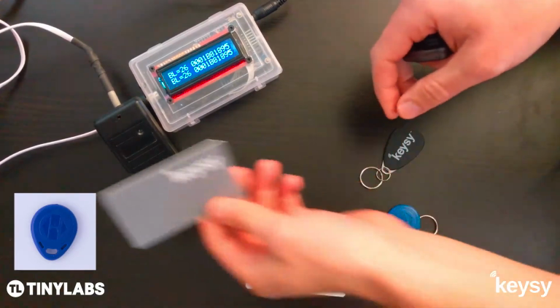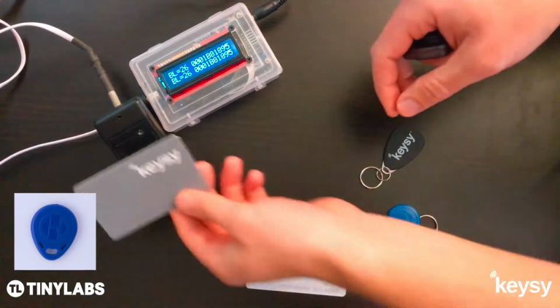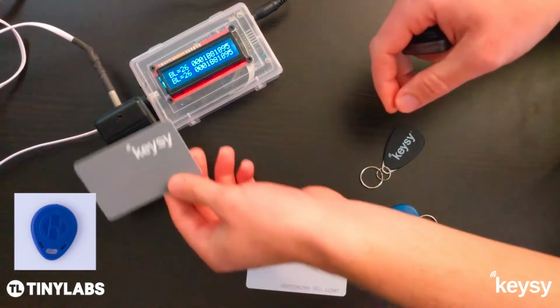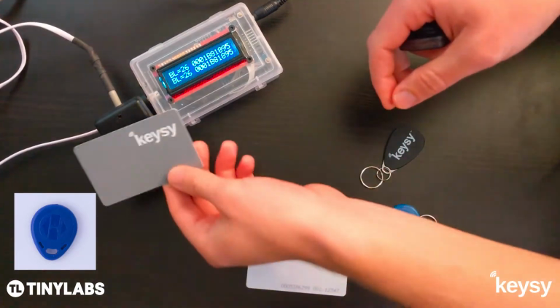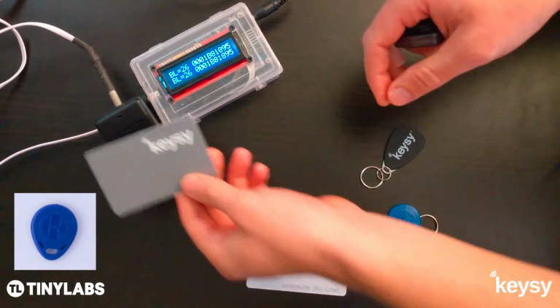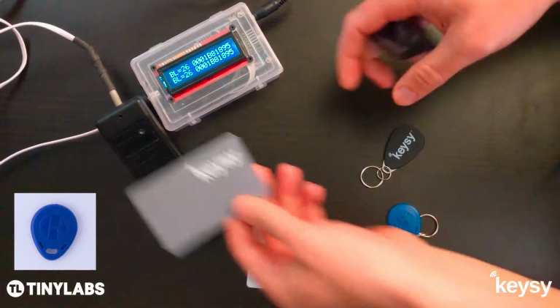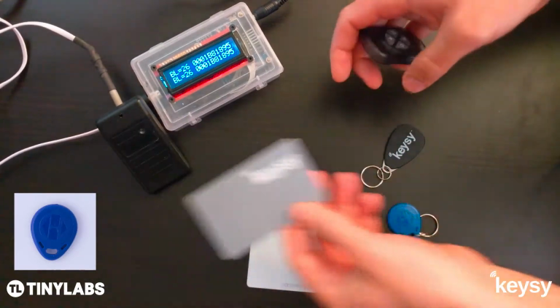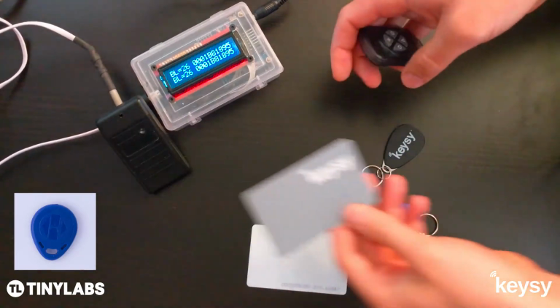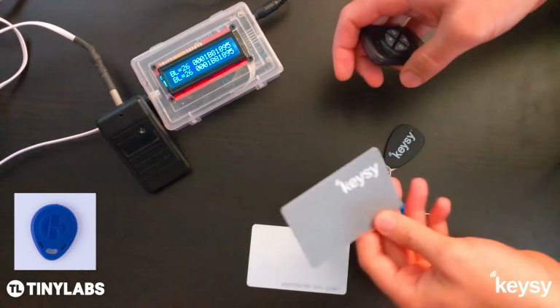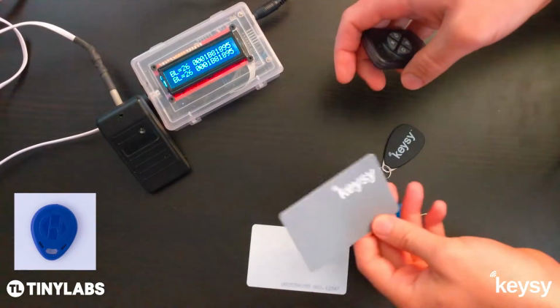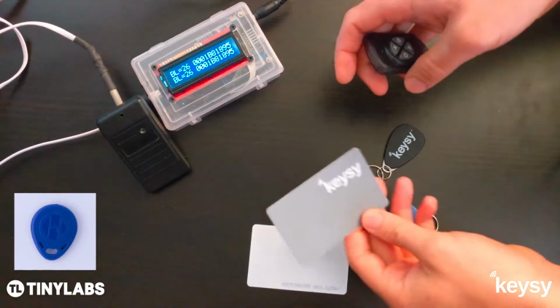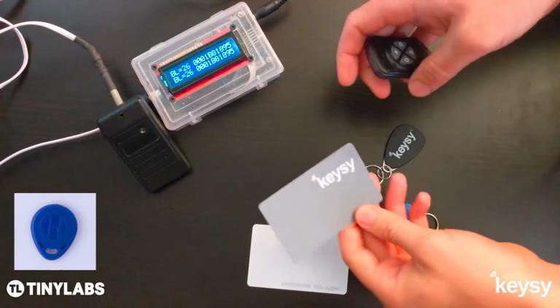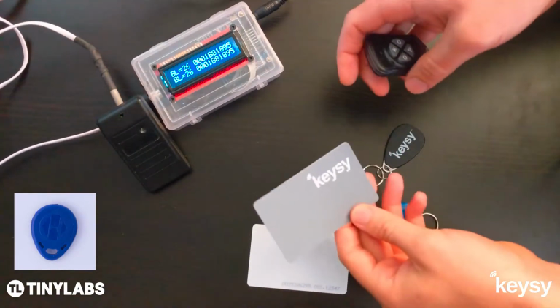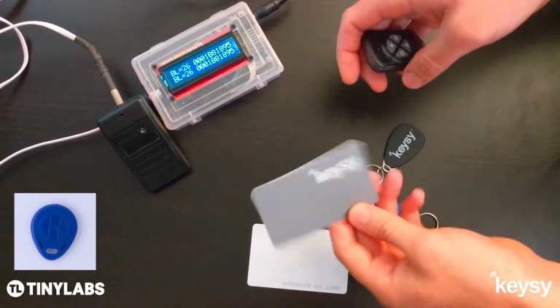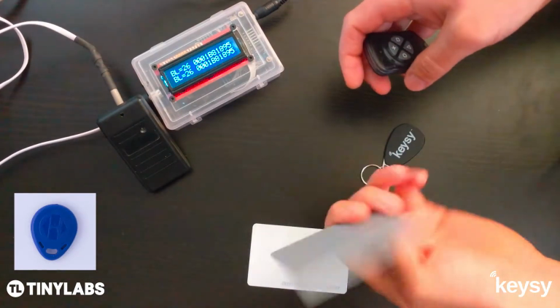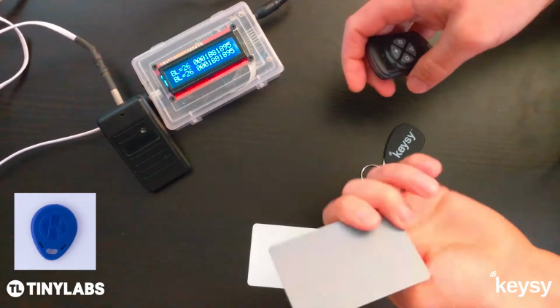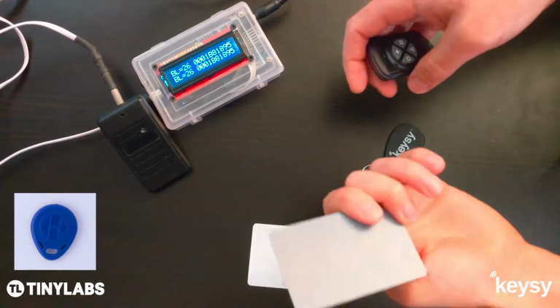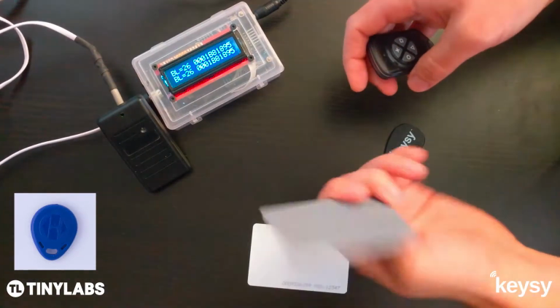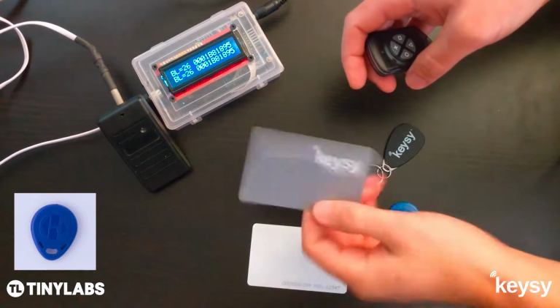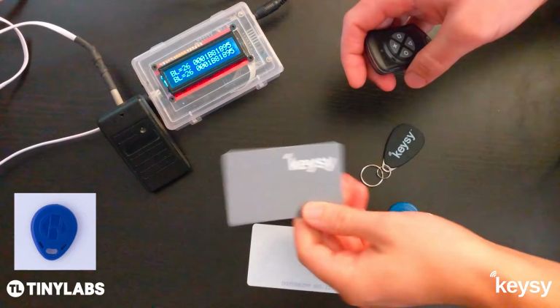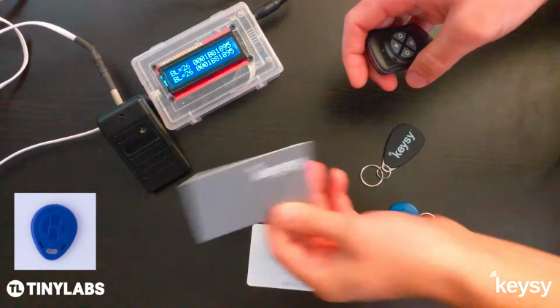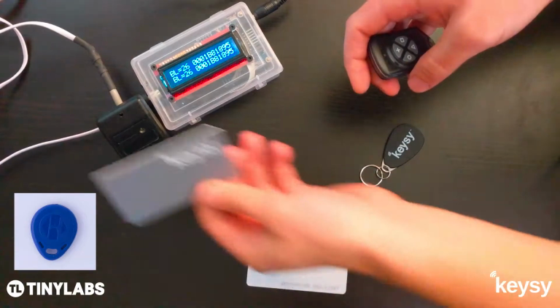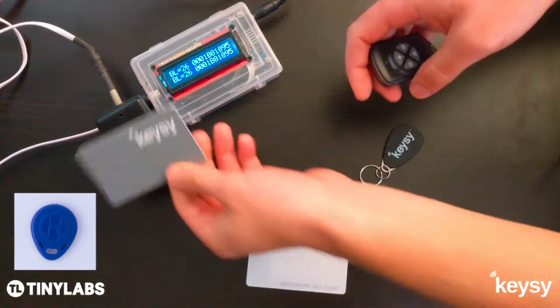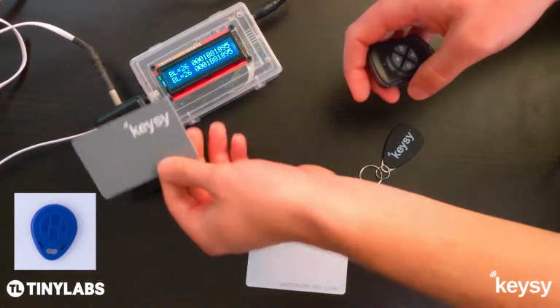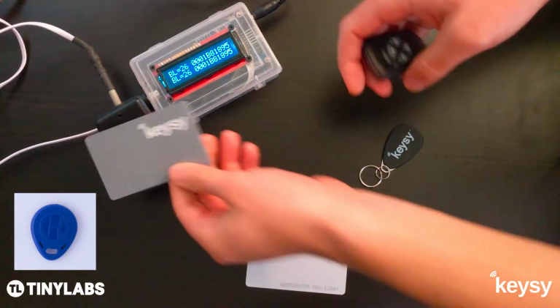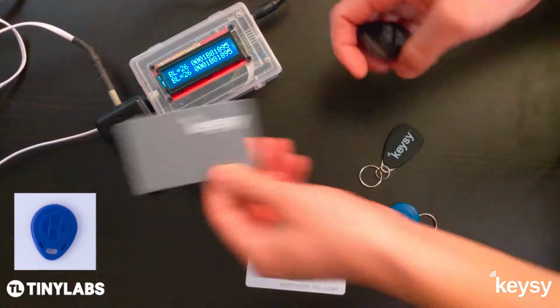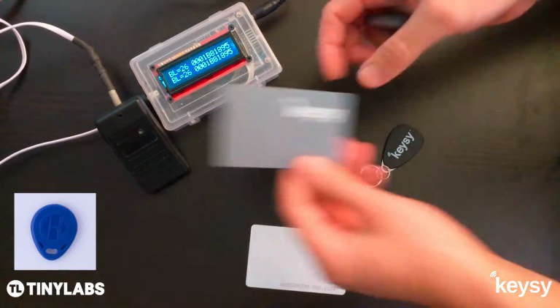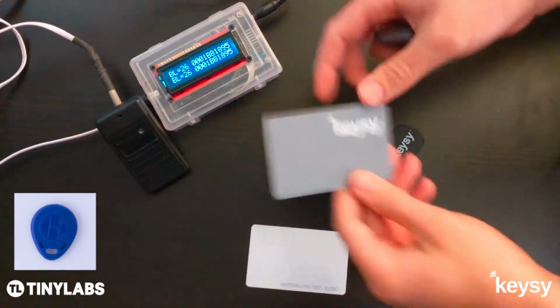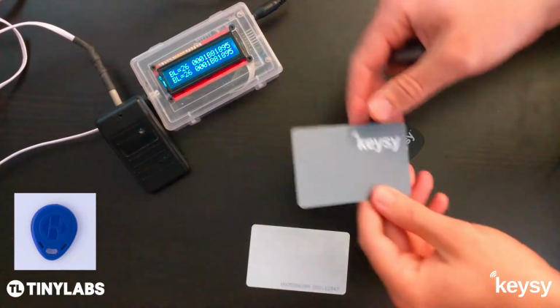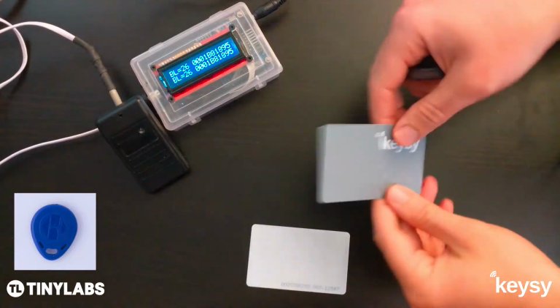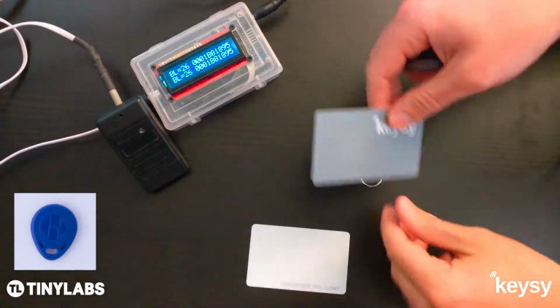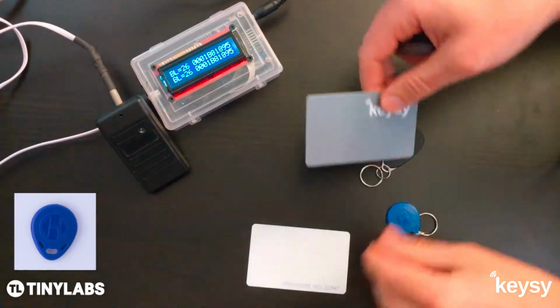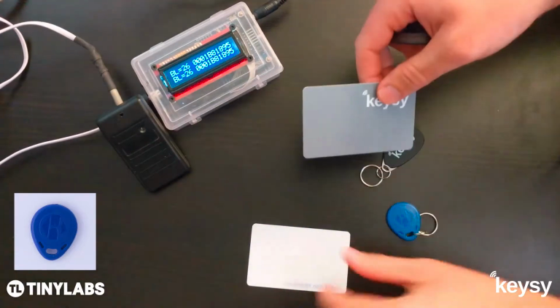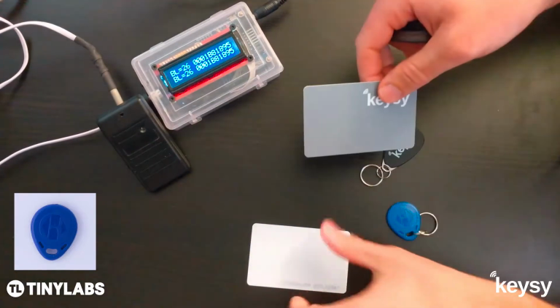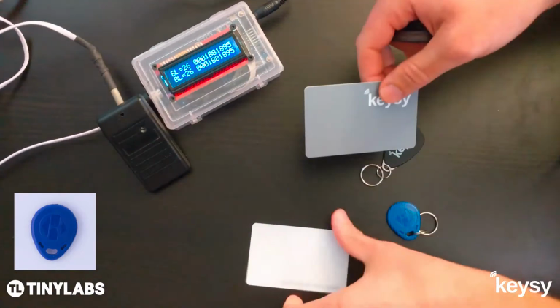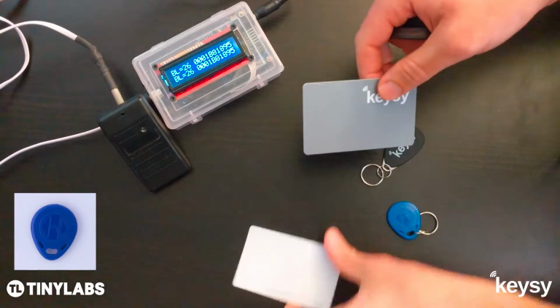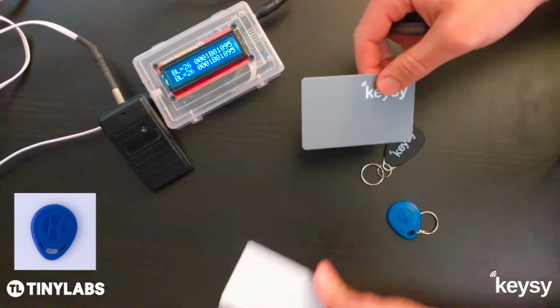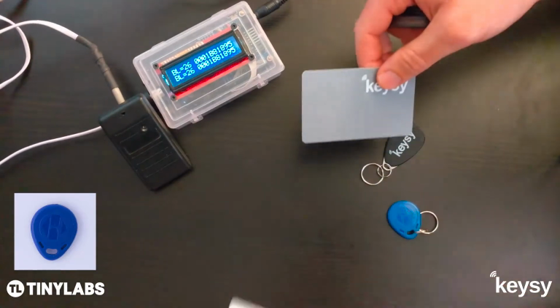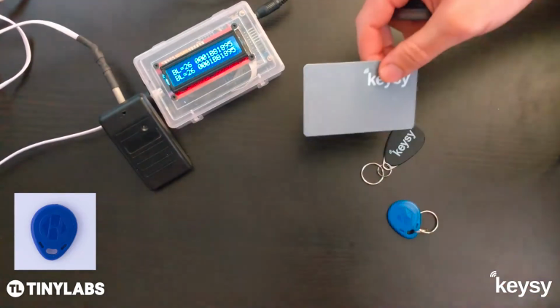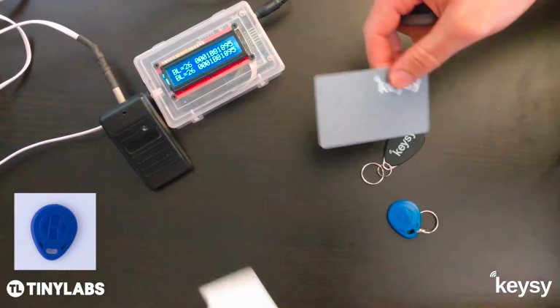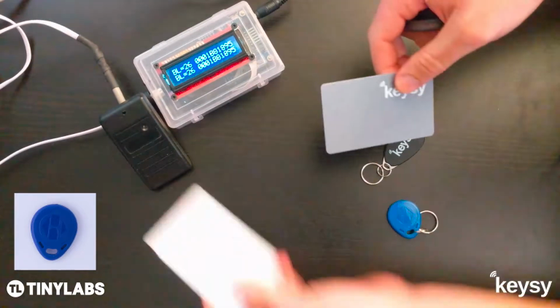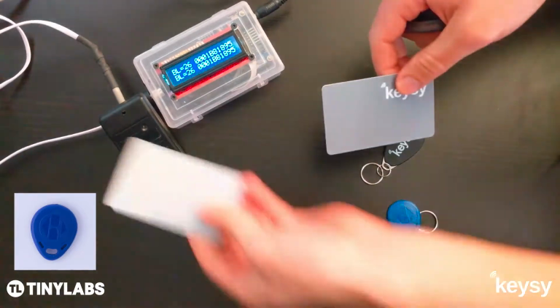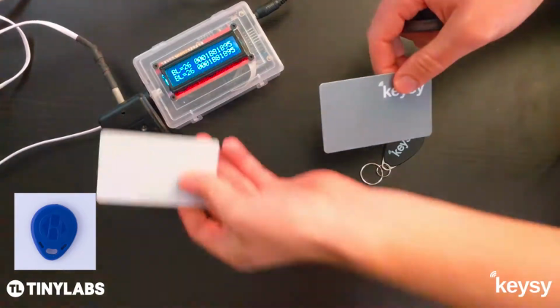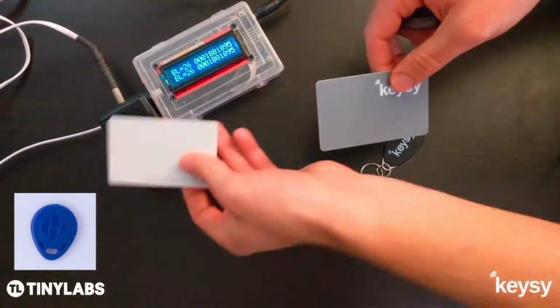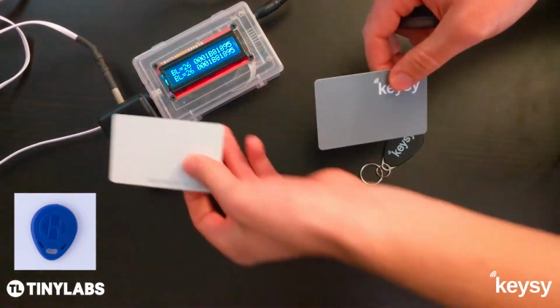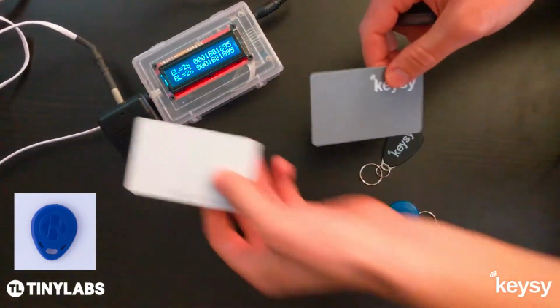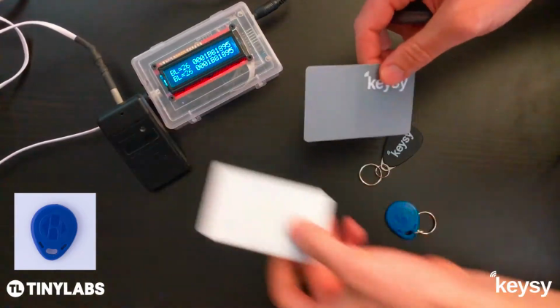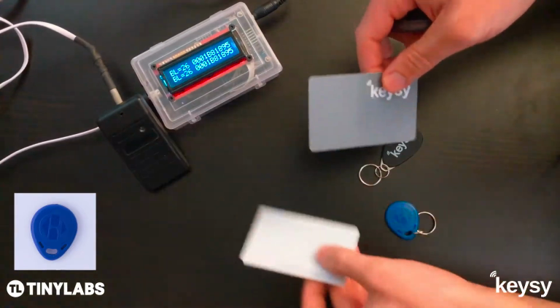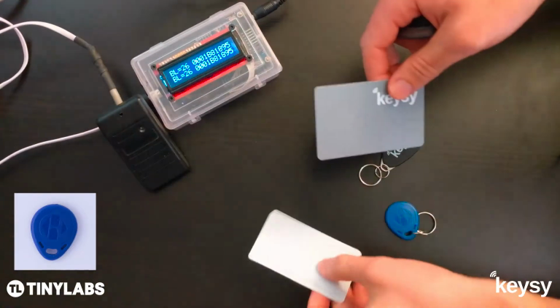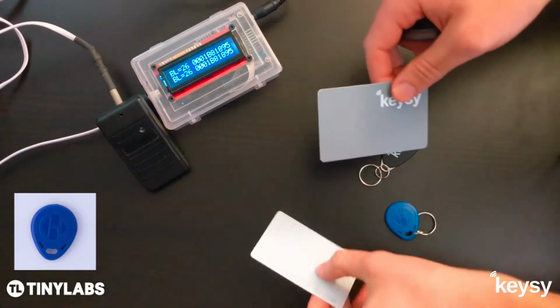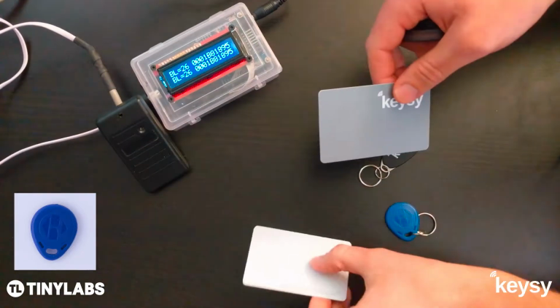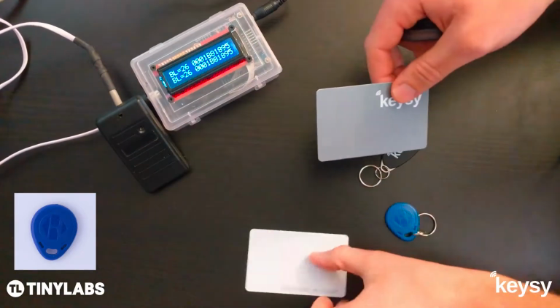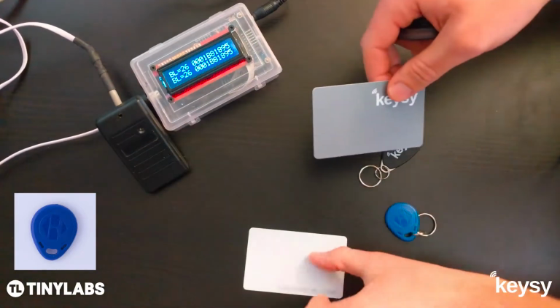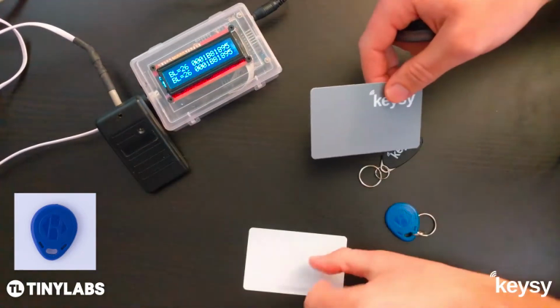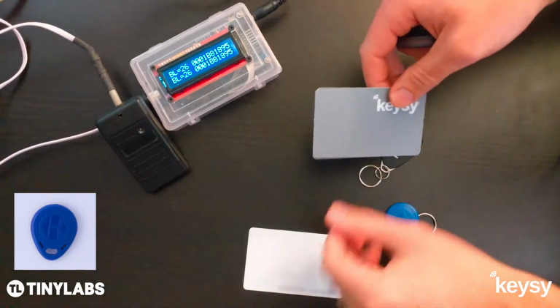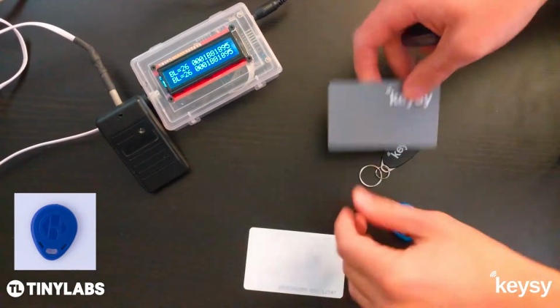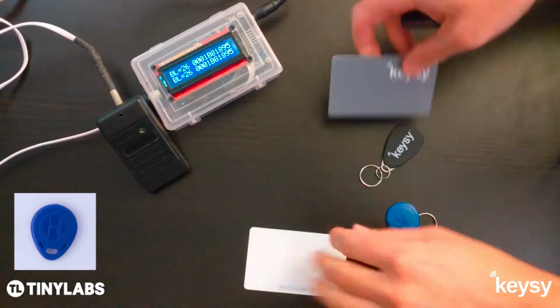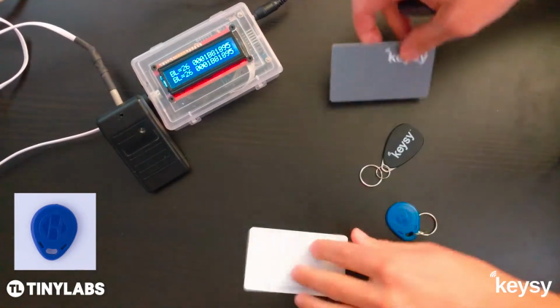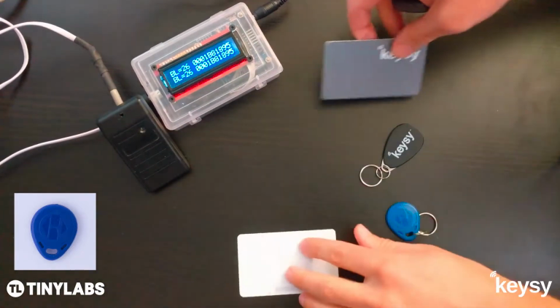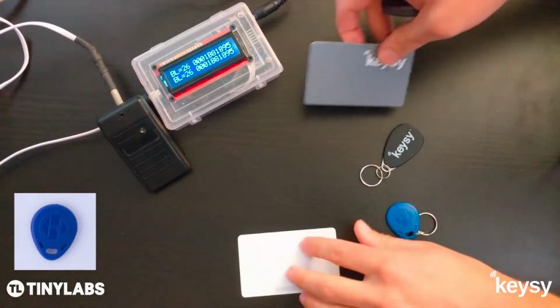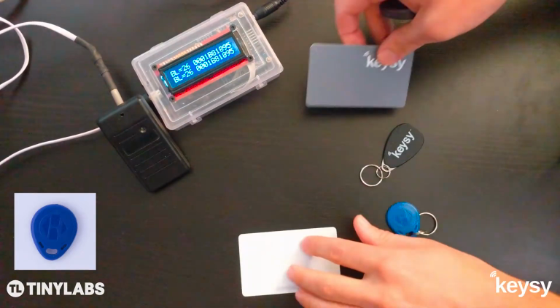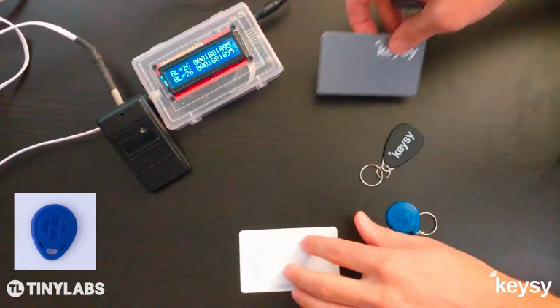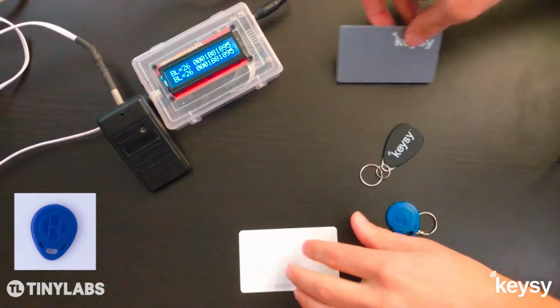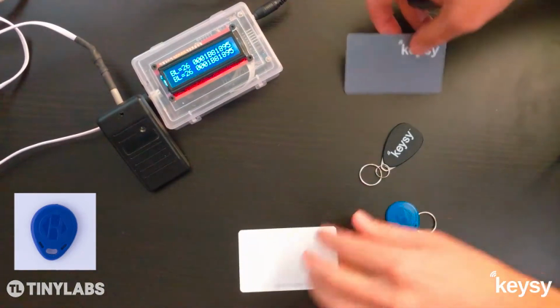And now the ID on this key card is identical to the original. Thanks for watching.